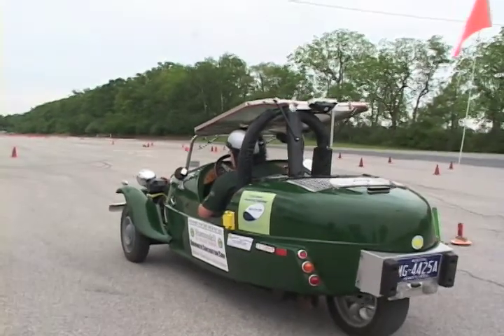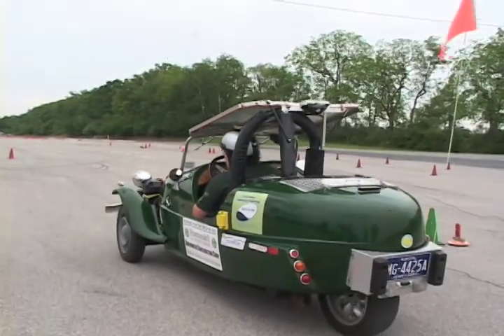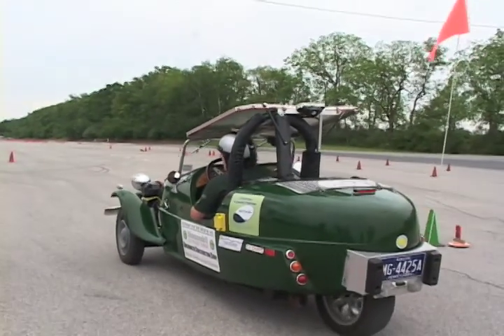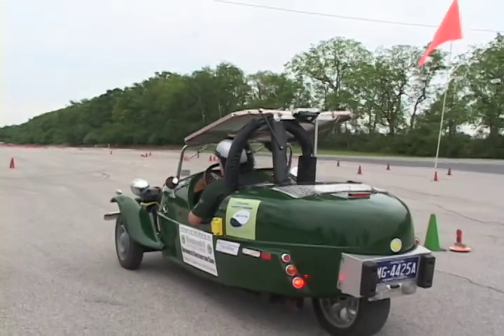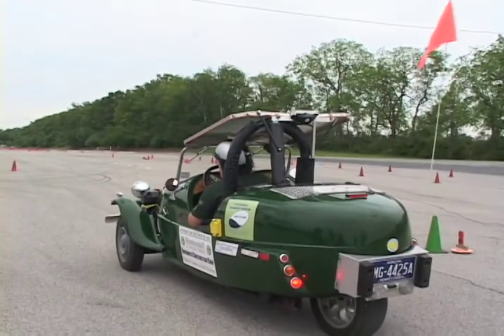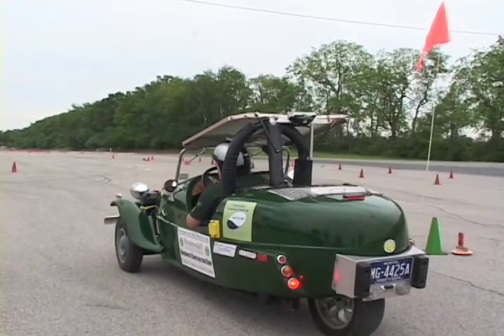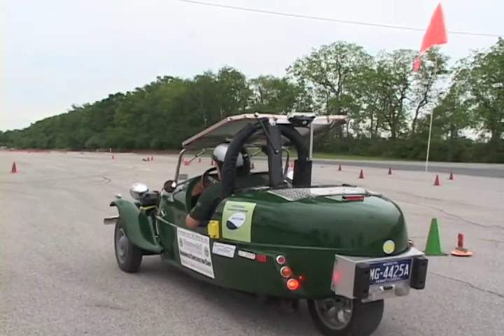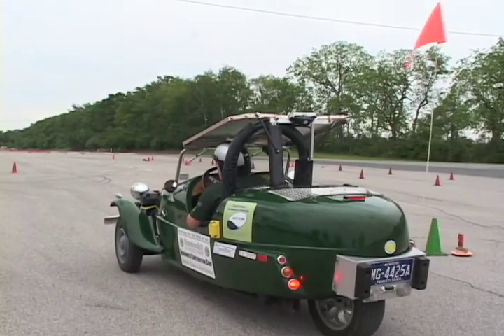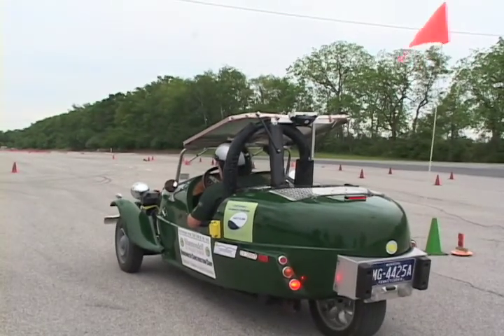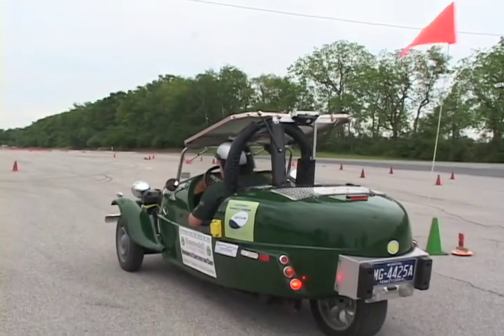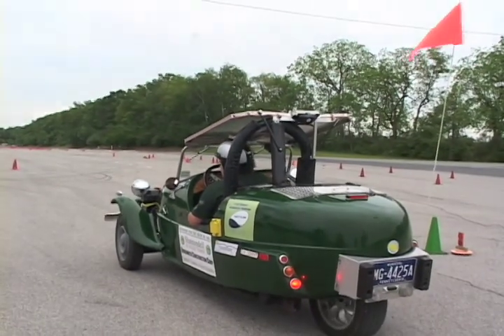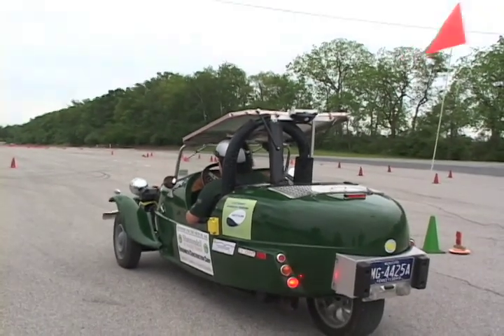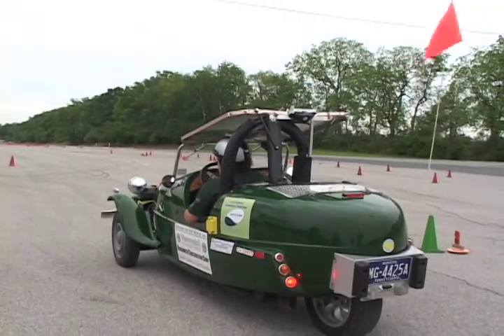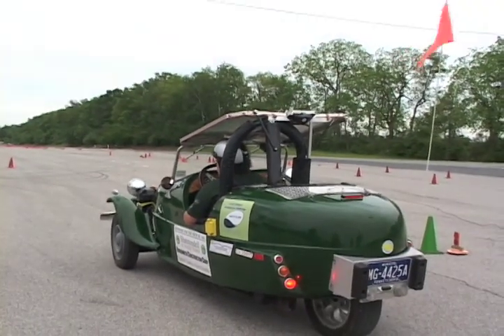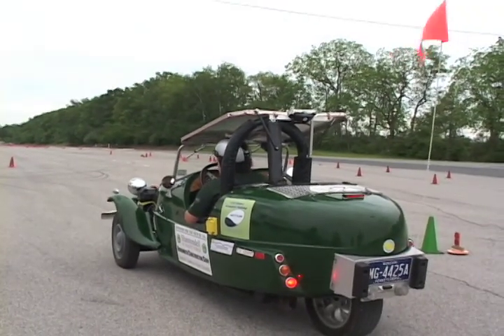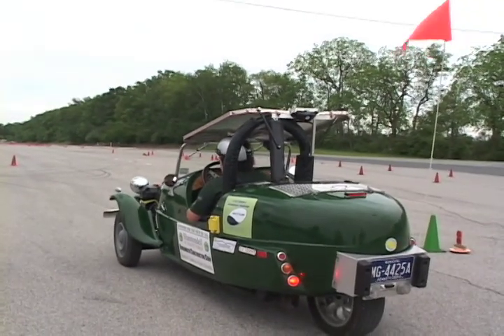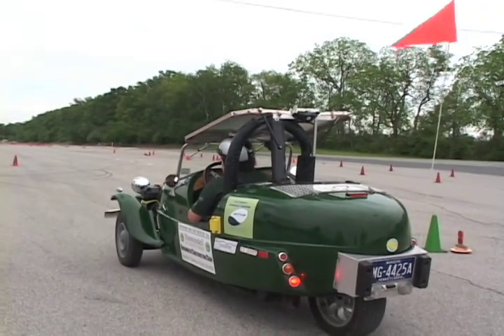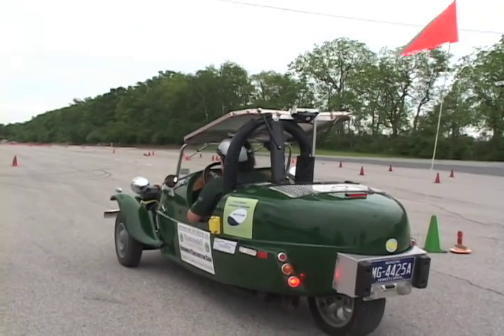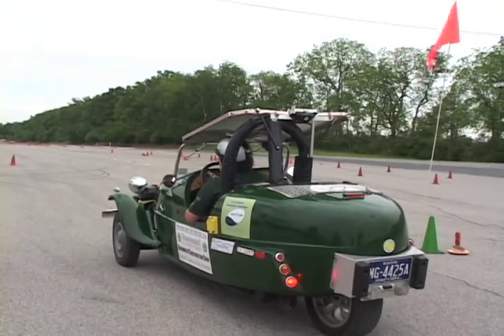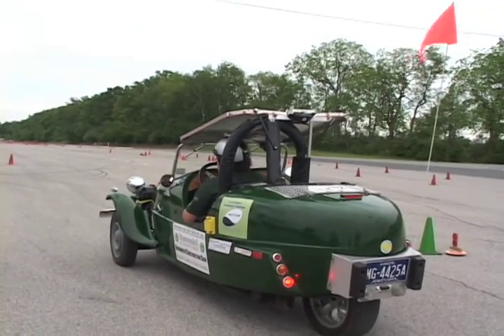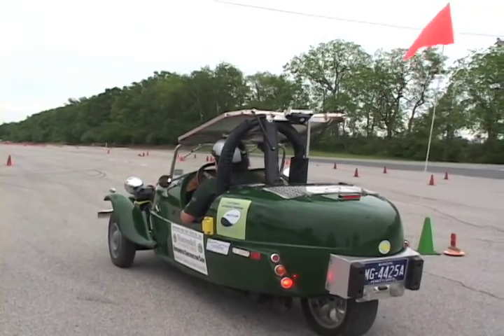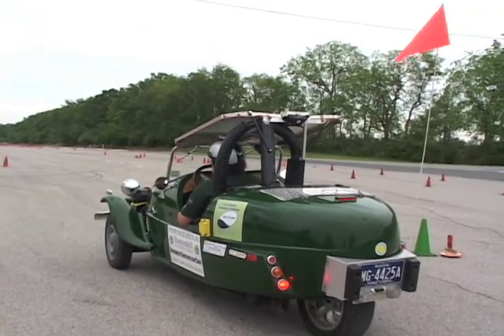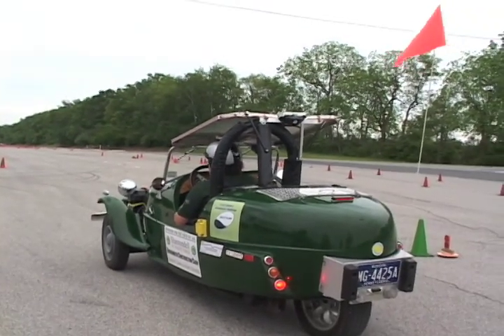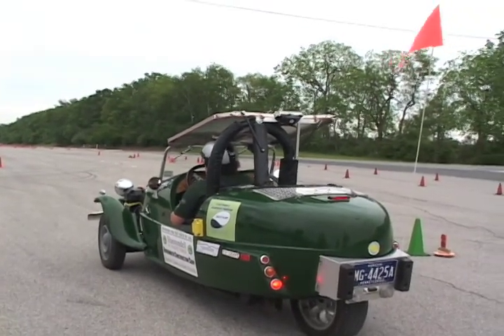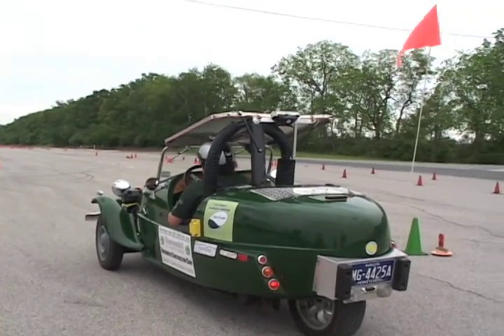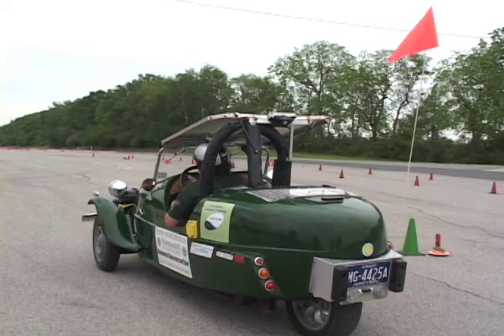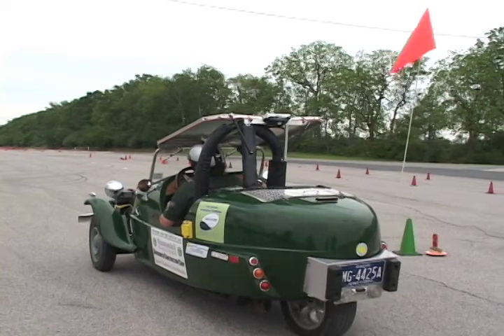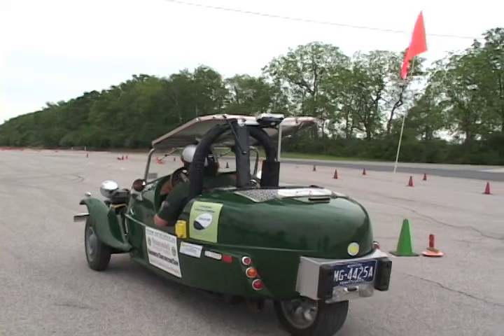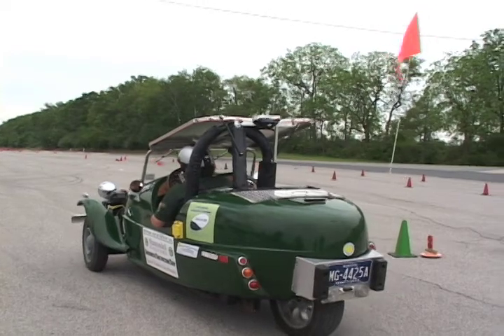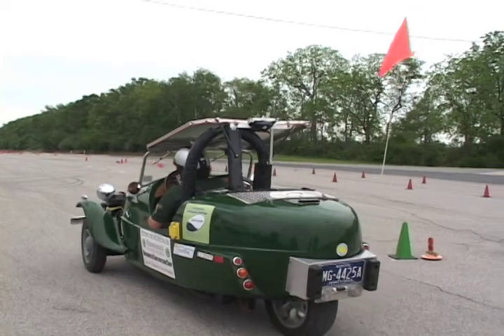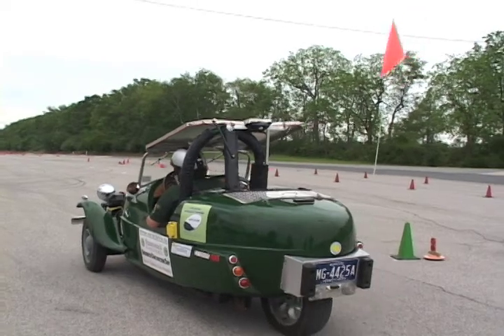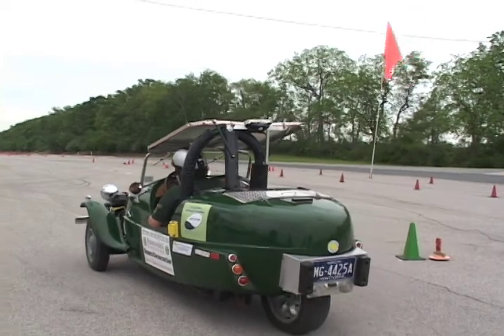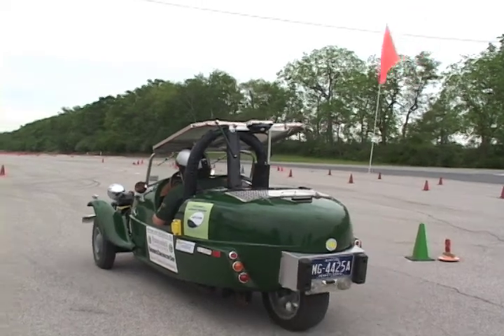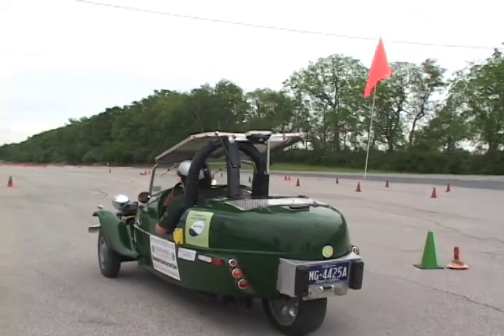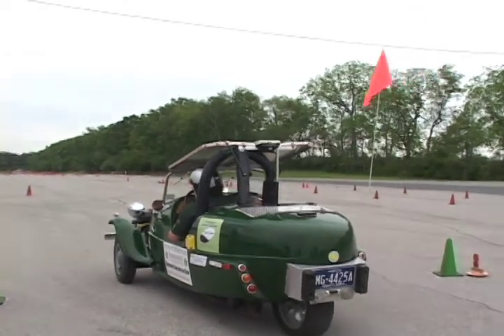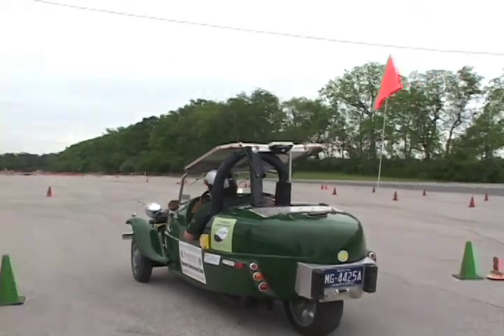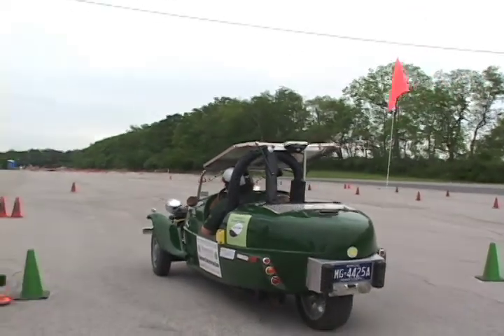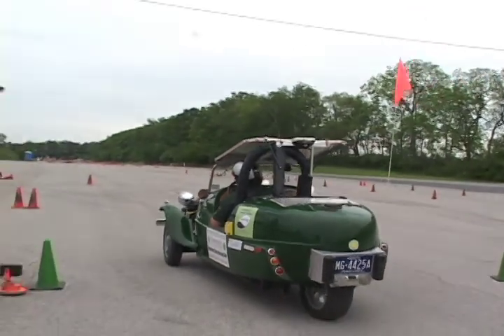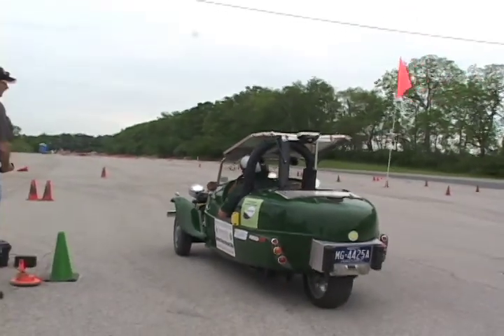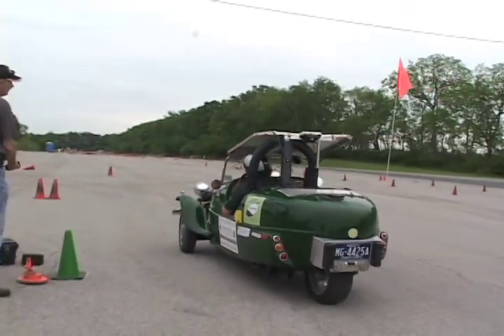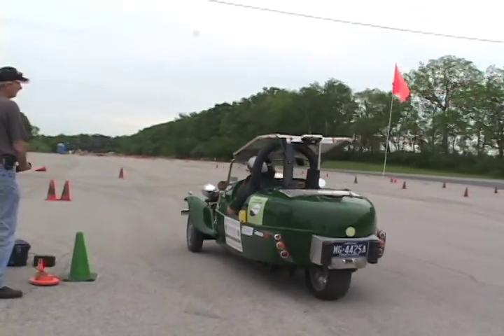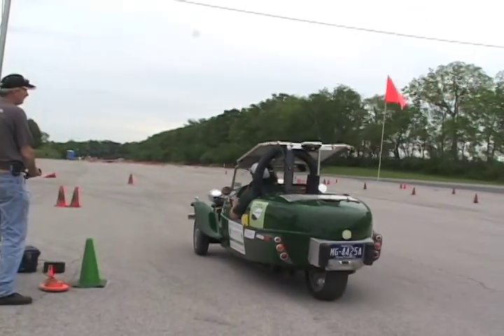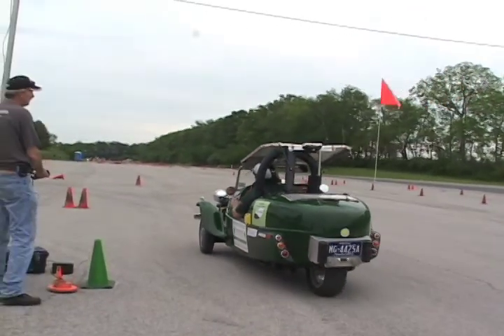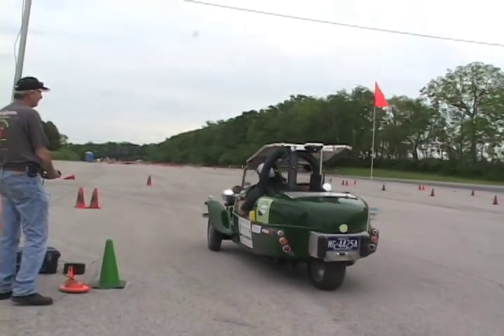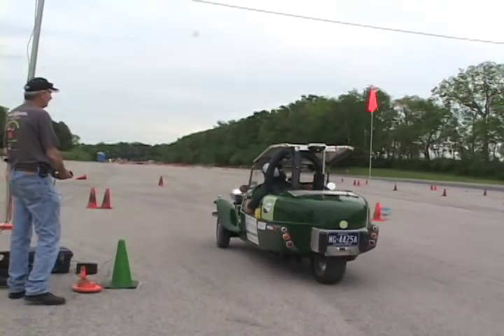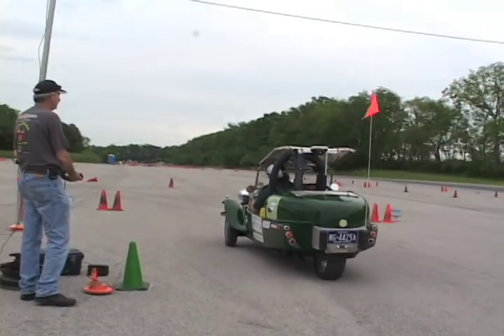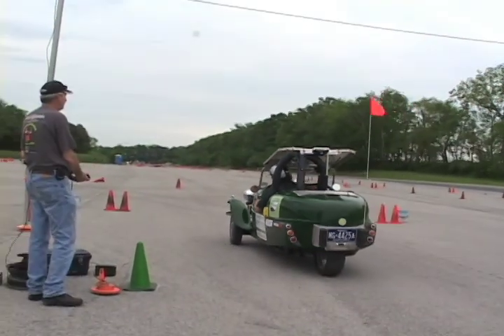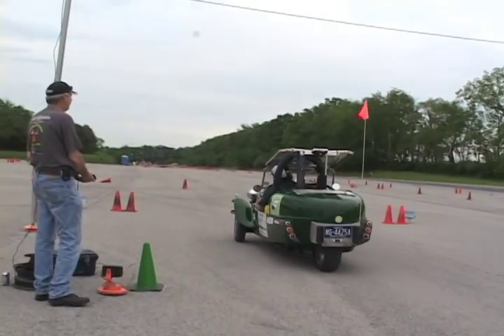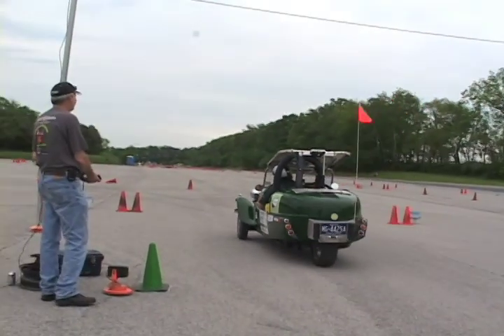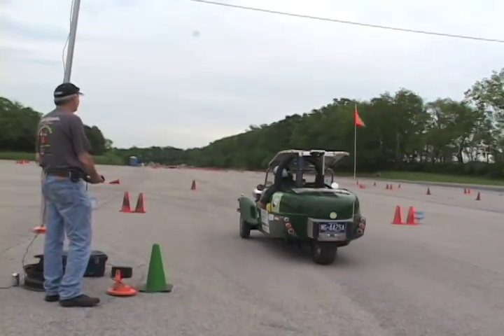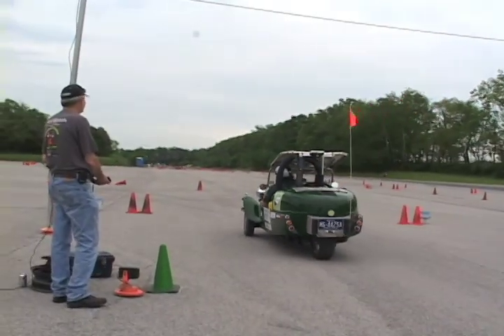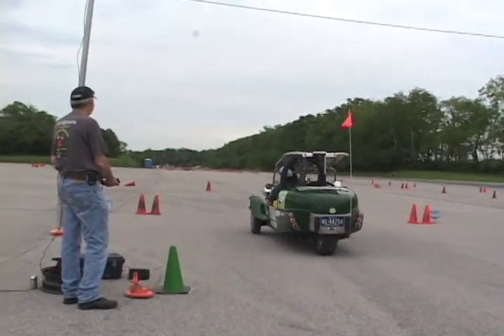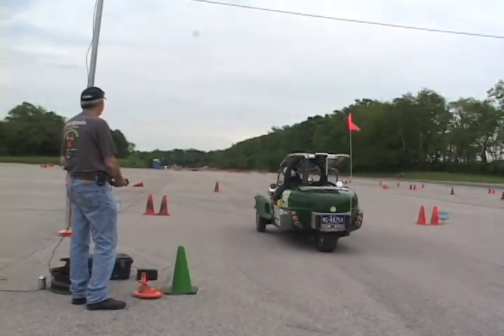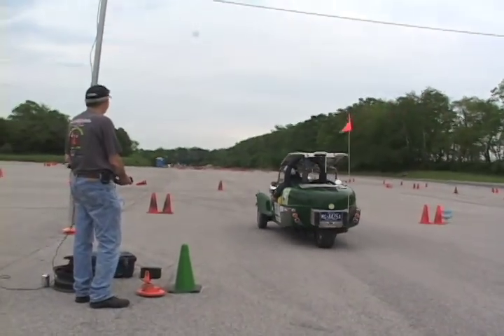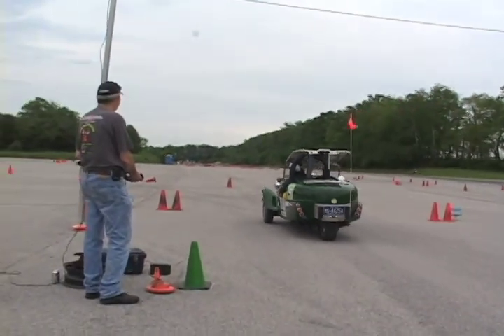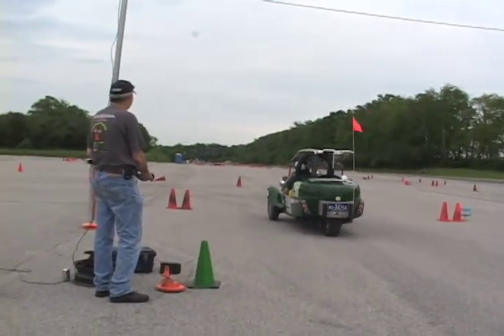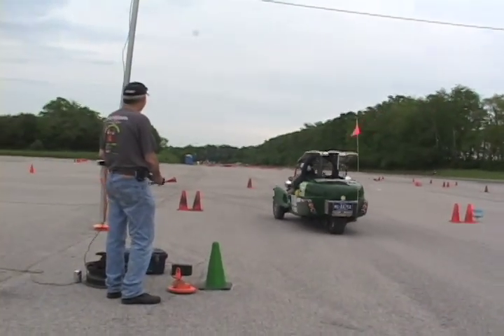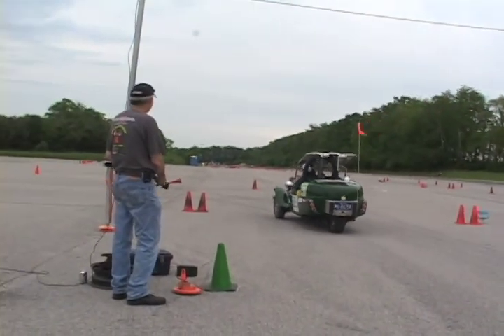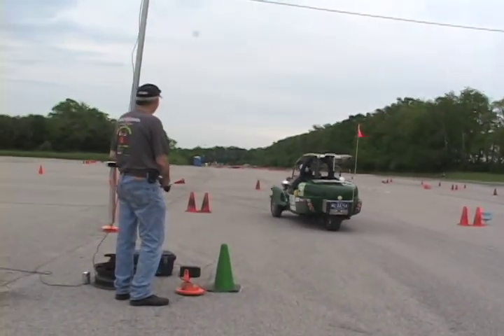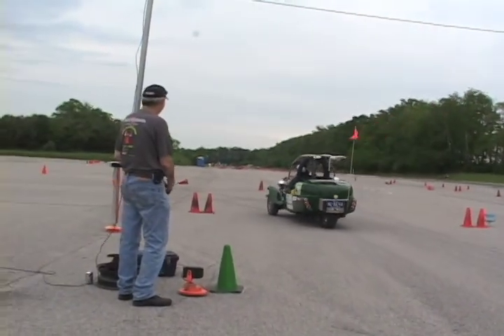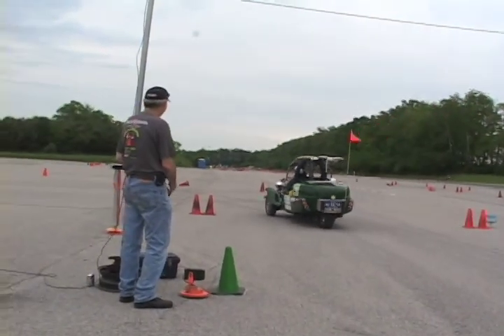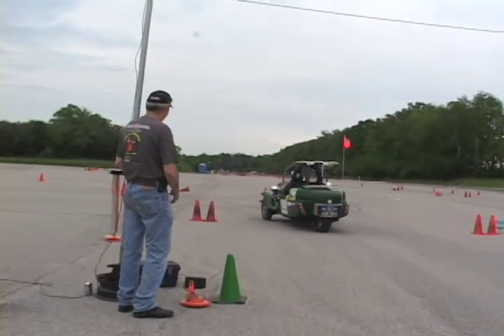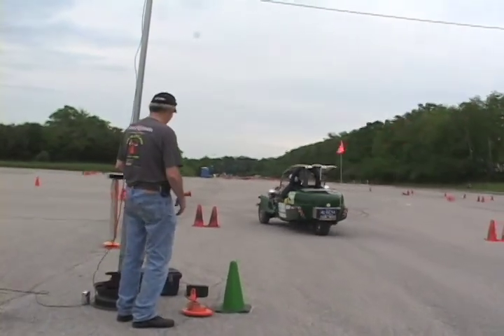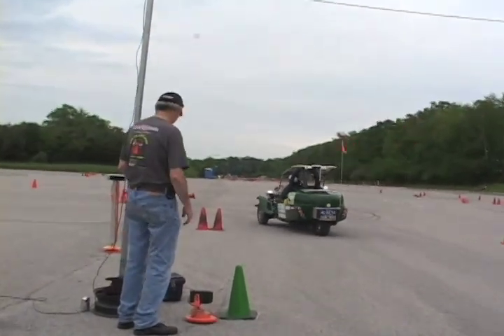I don't even know where to begin with this vehicle — I don't know what it is or what's powering it. It has three wheels.